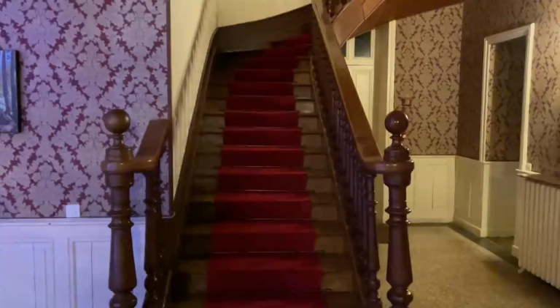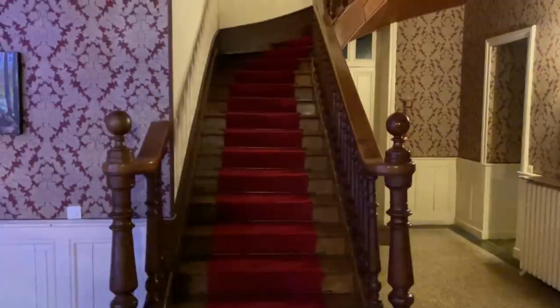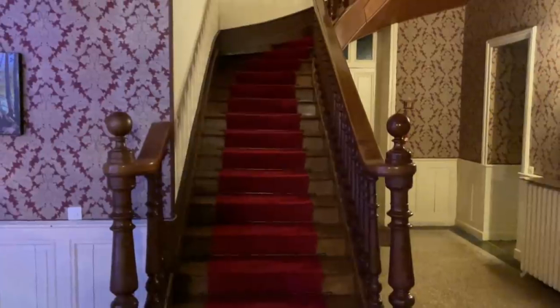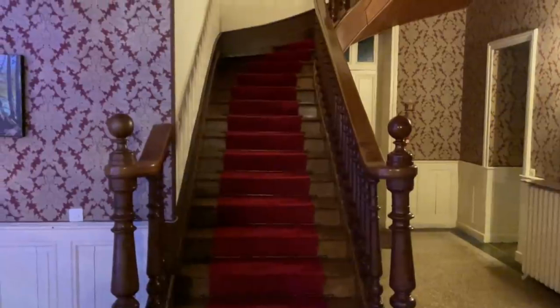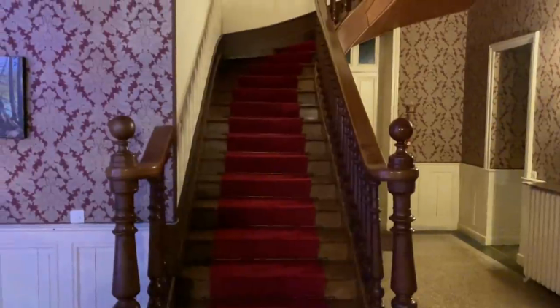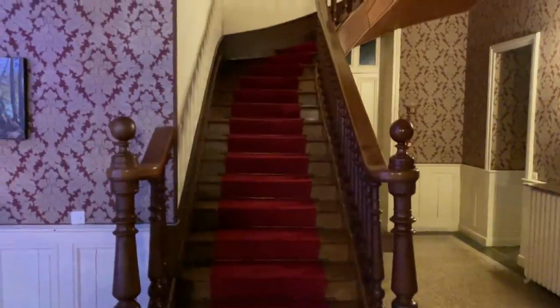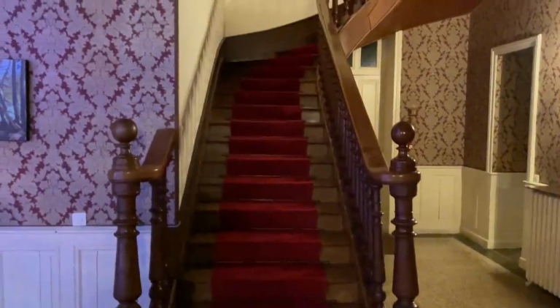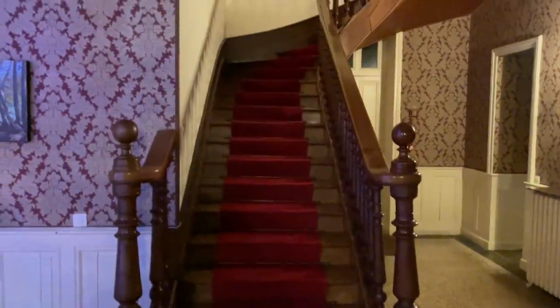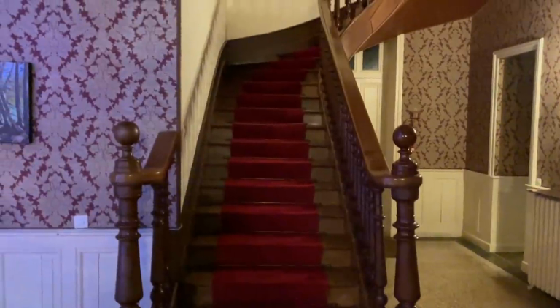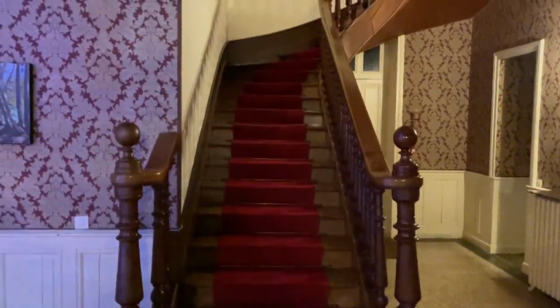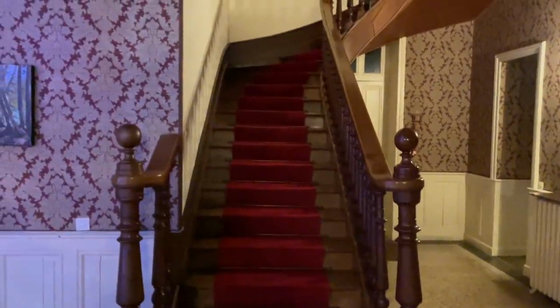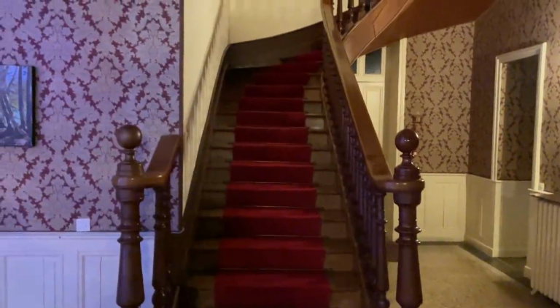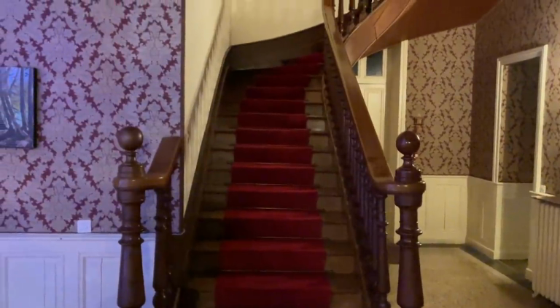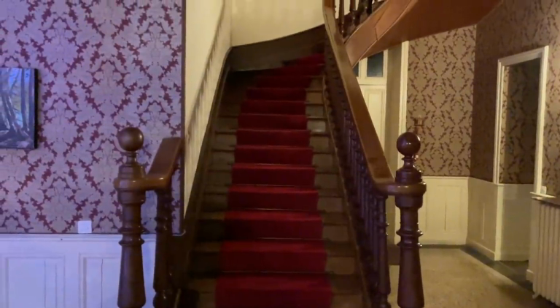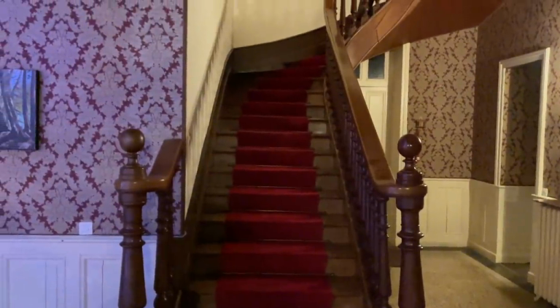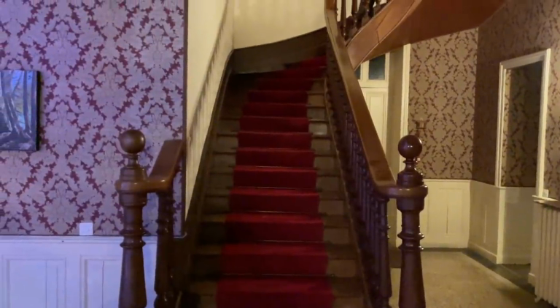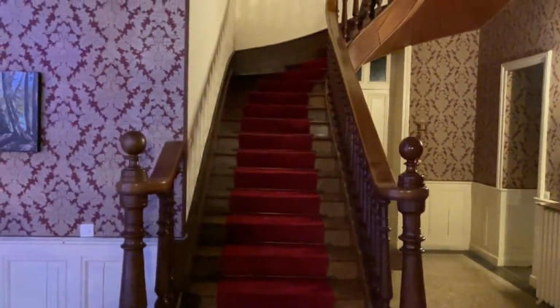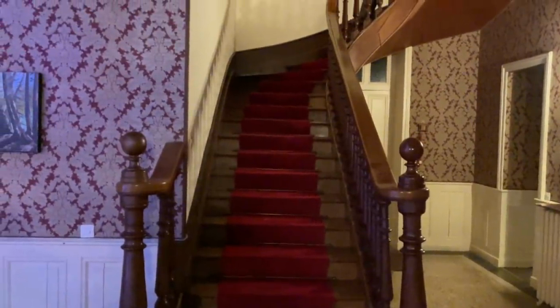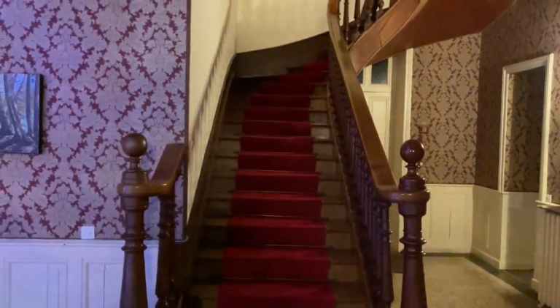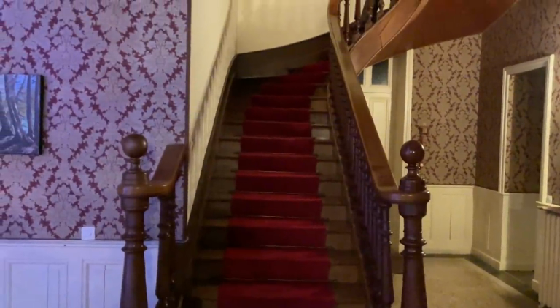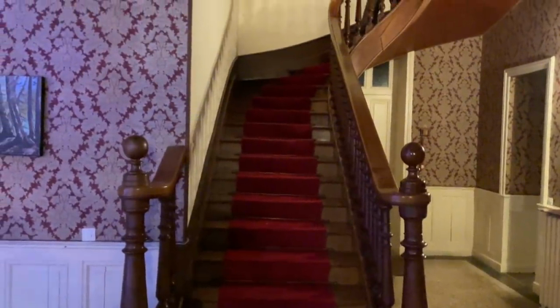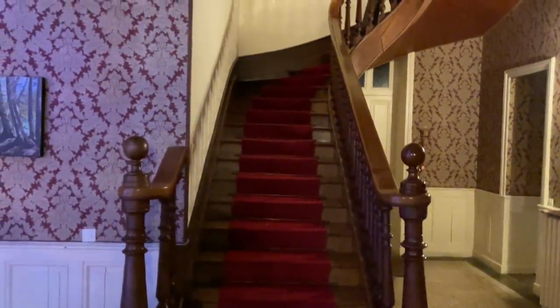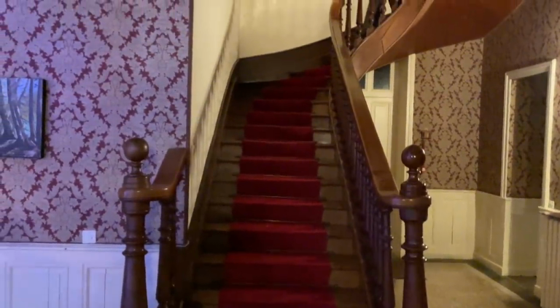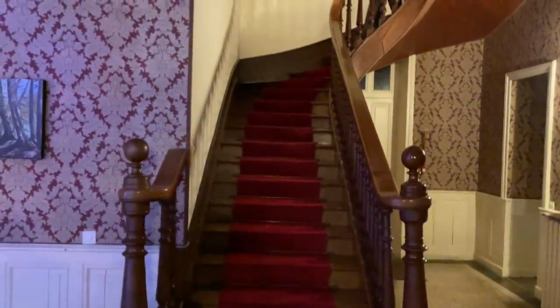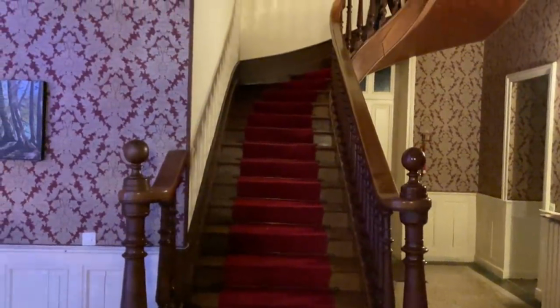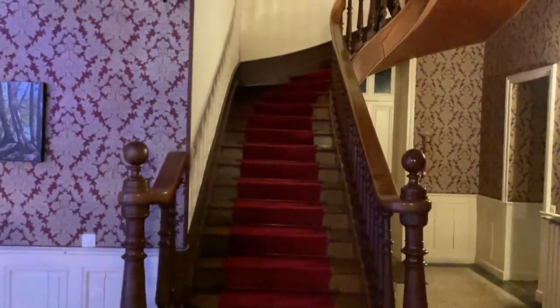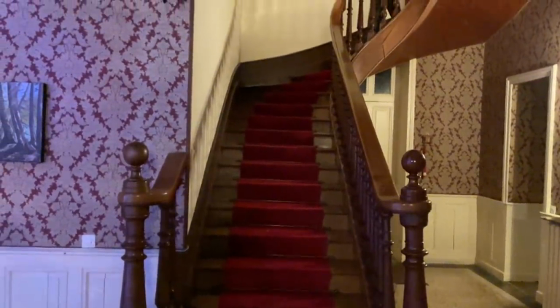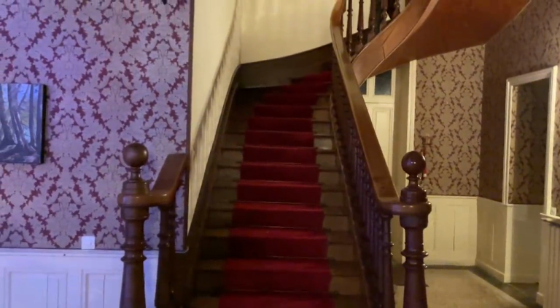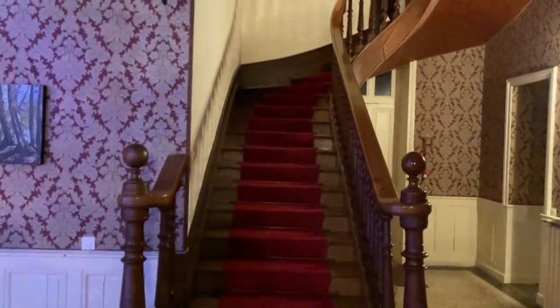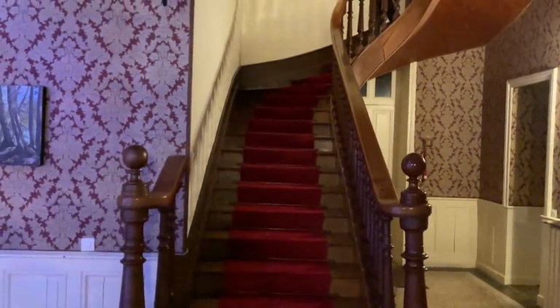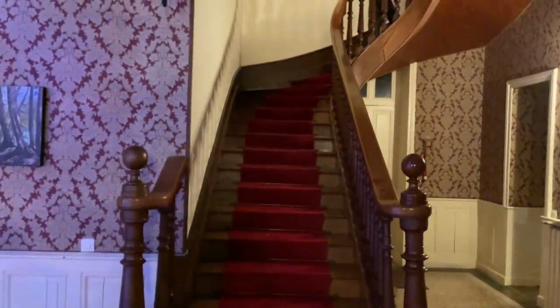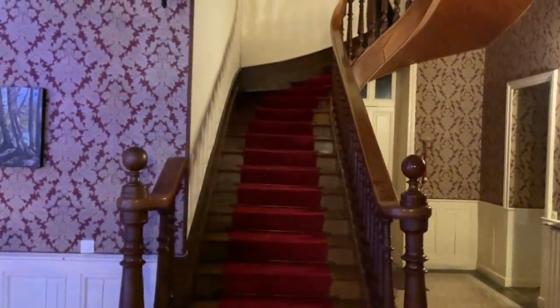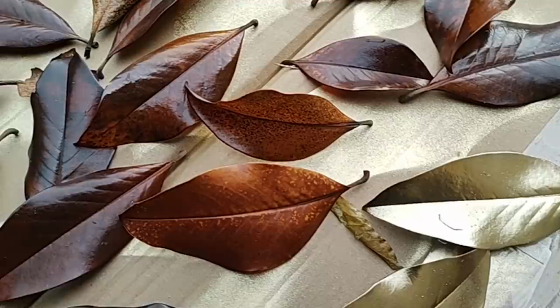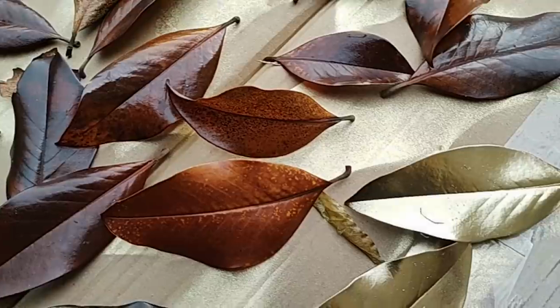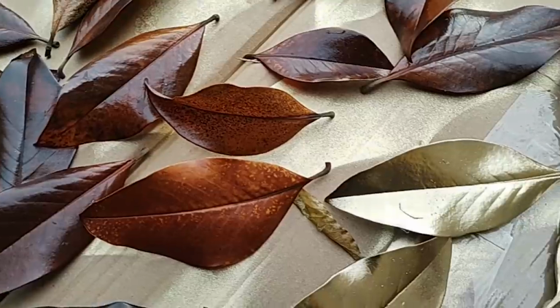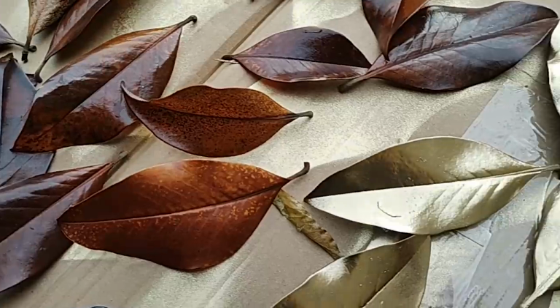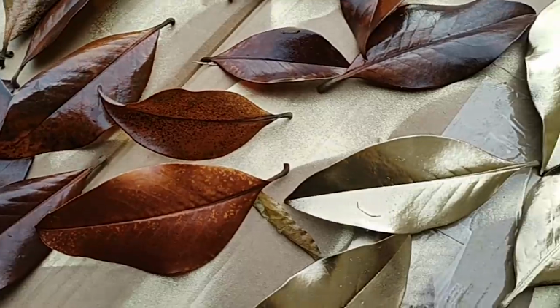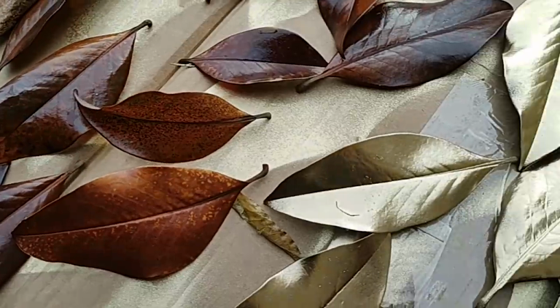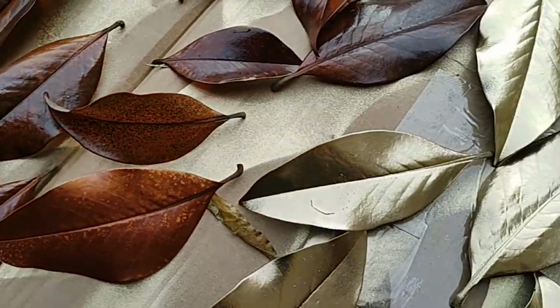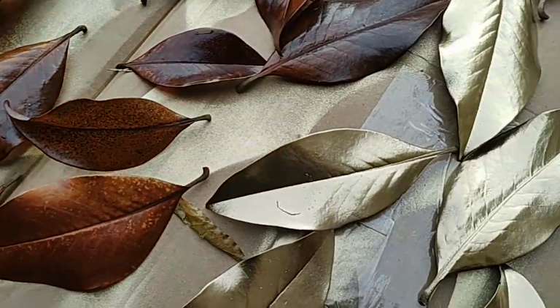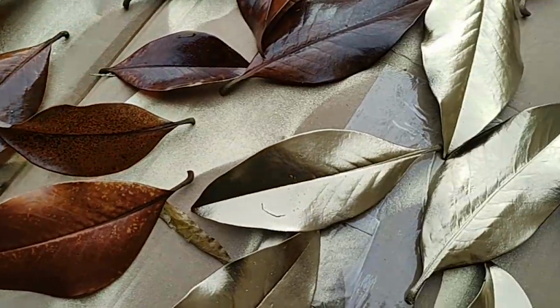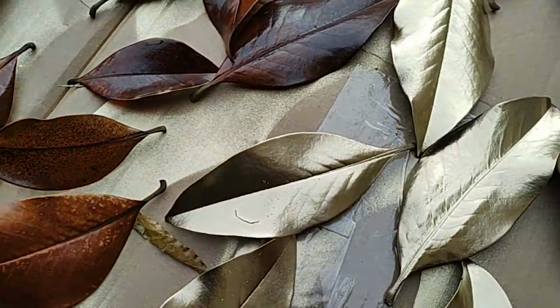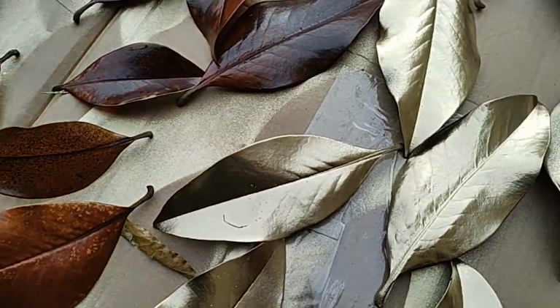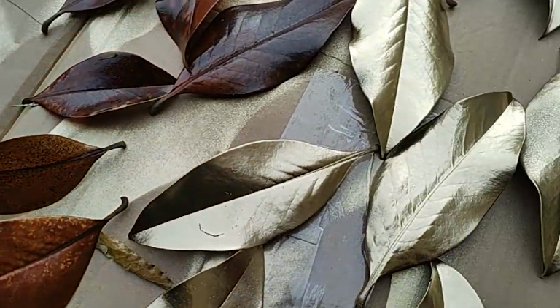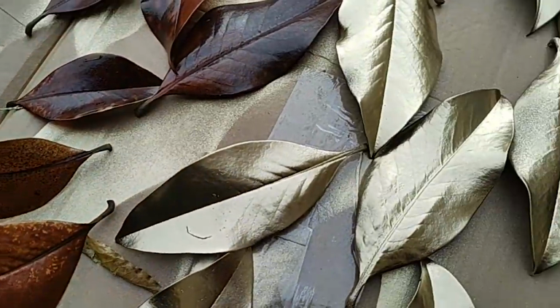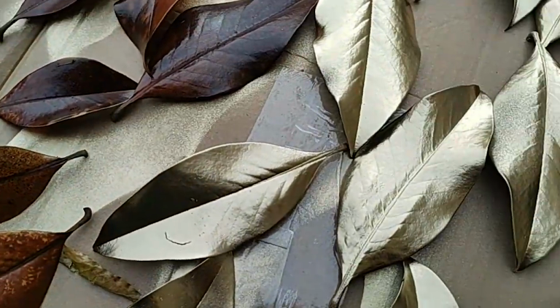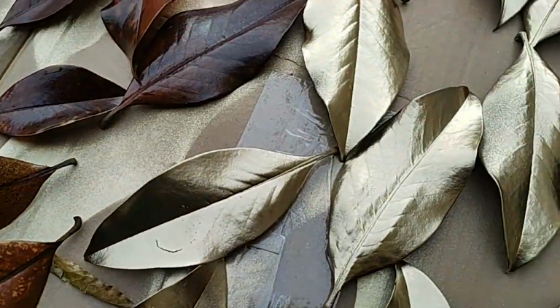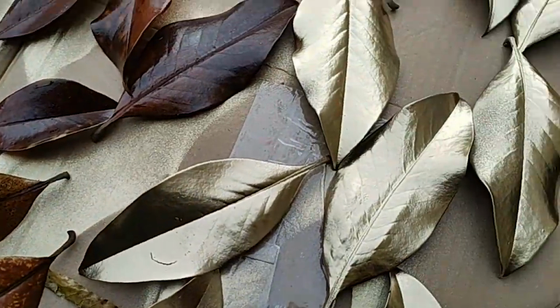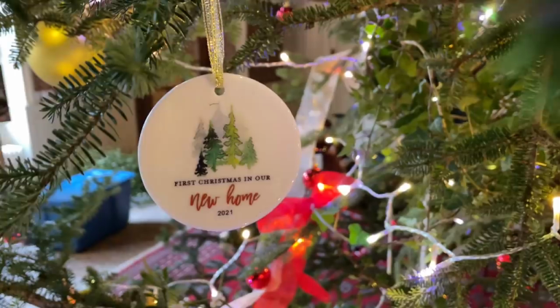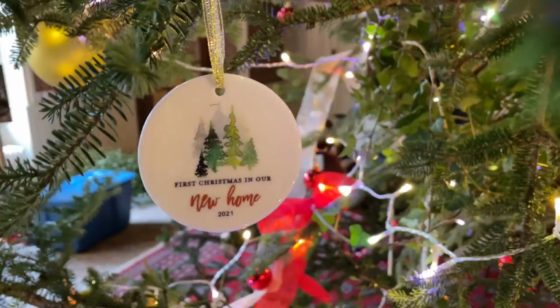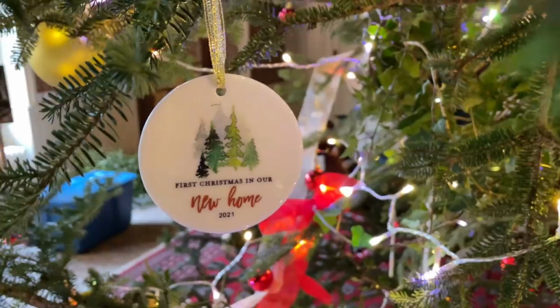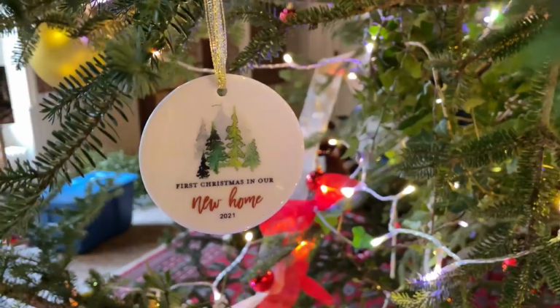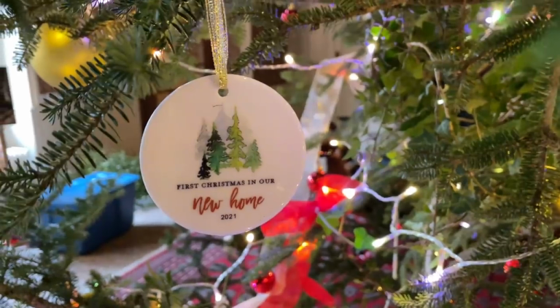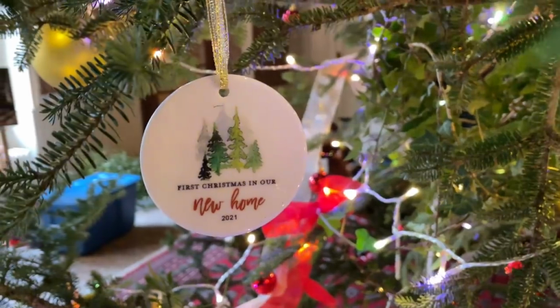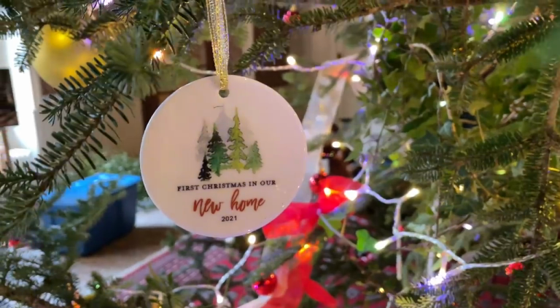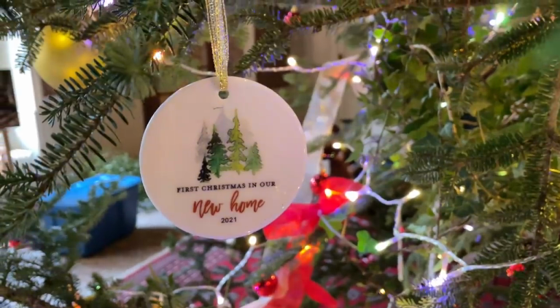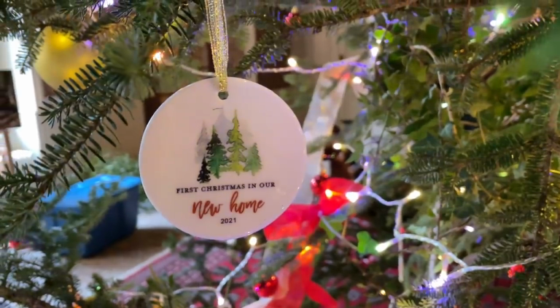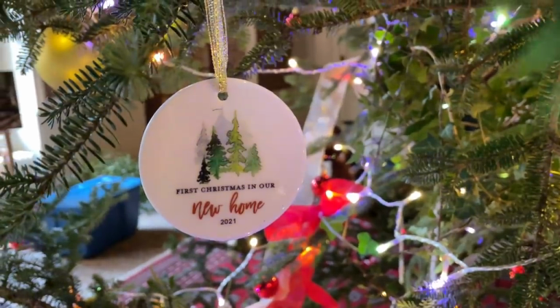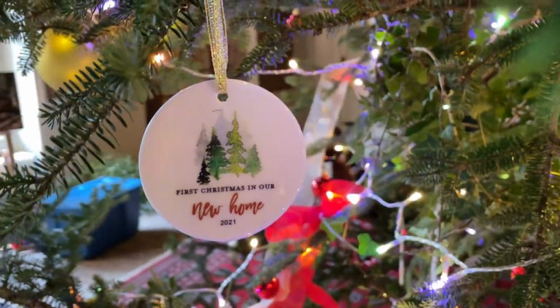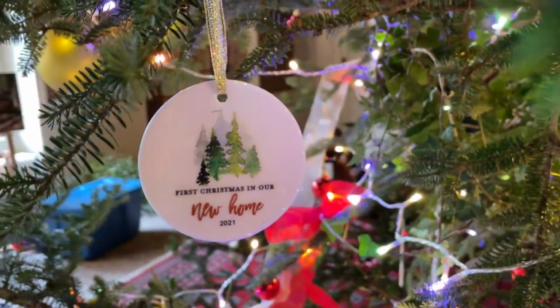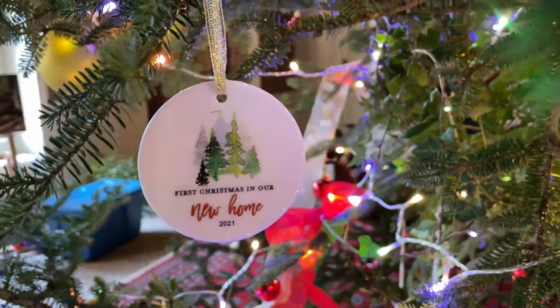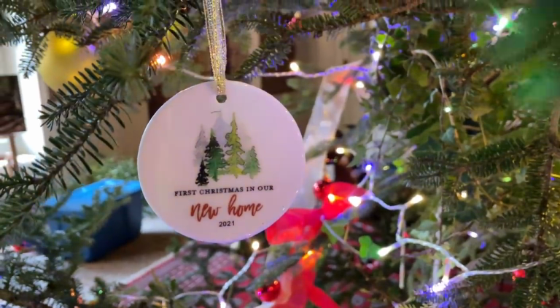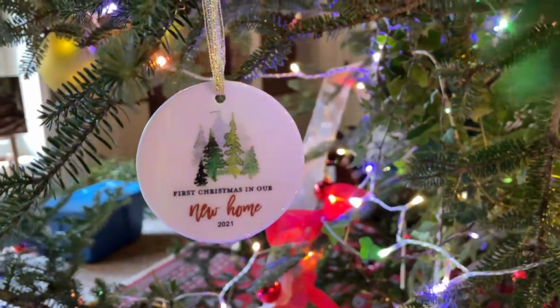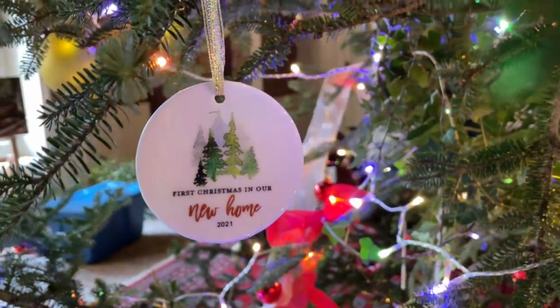This week on Manor and Maker, we do a staircase introduction, get crafty for Christmas, and of course, decorate our tree.